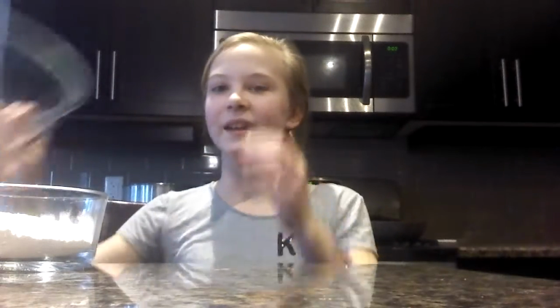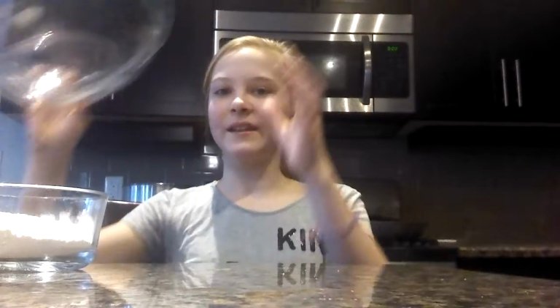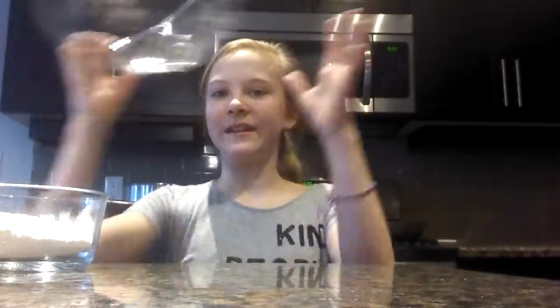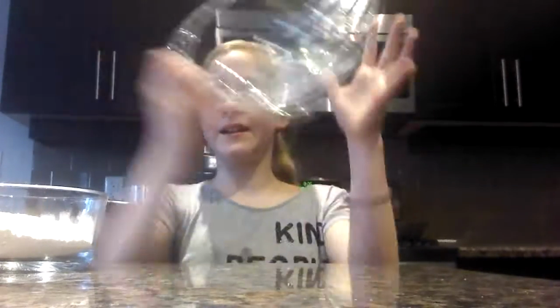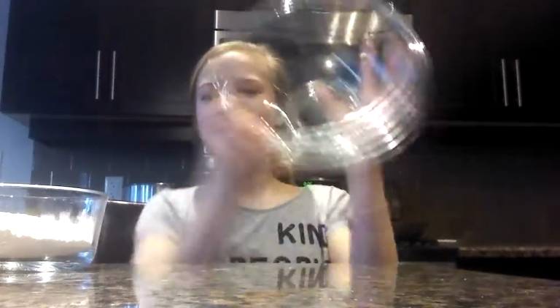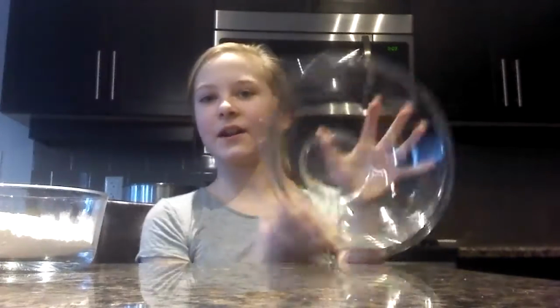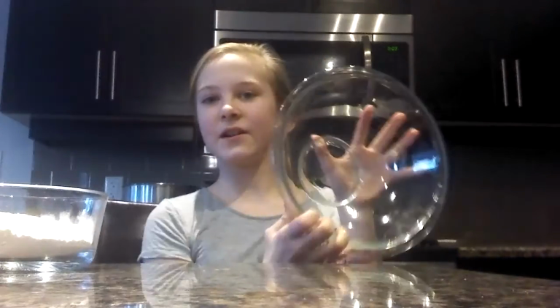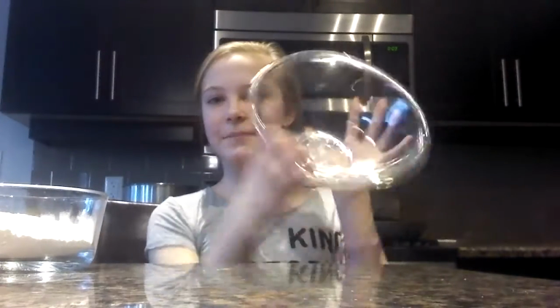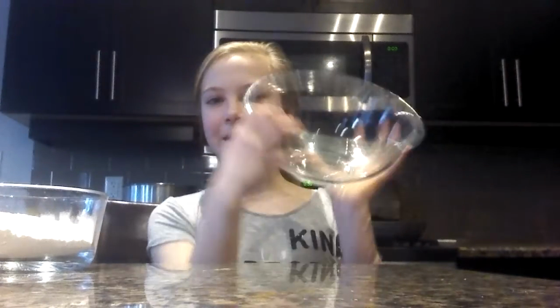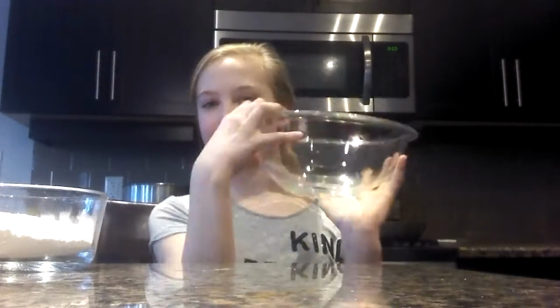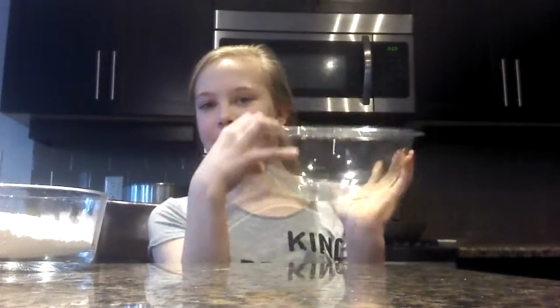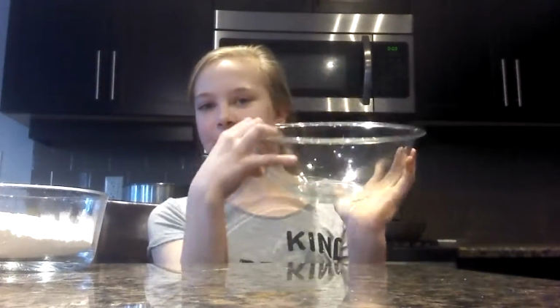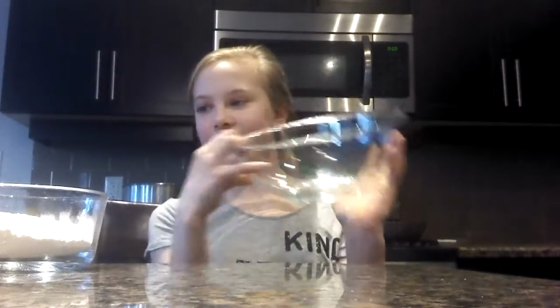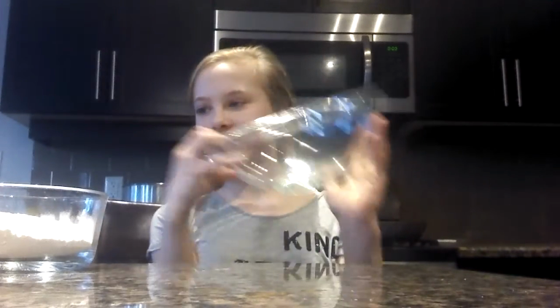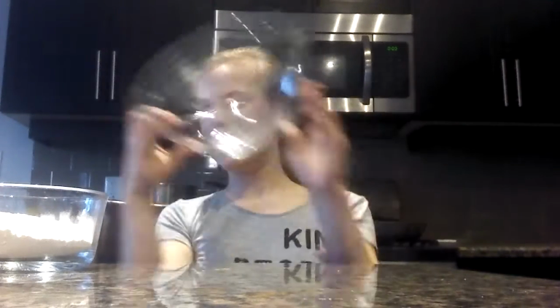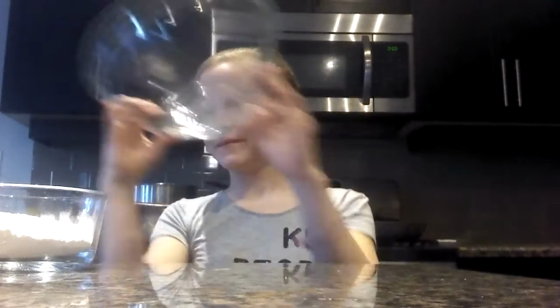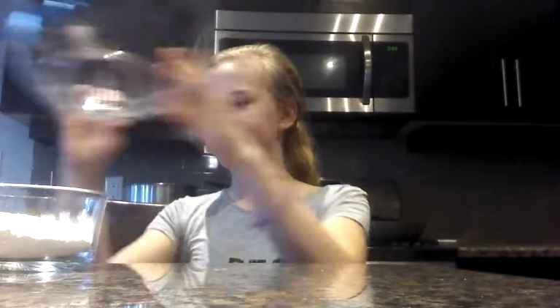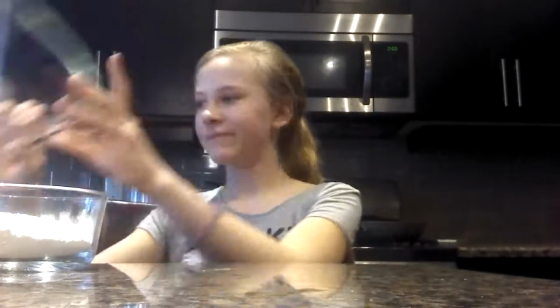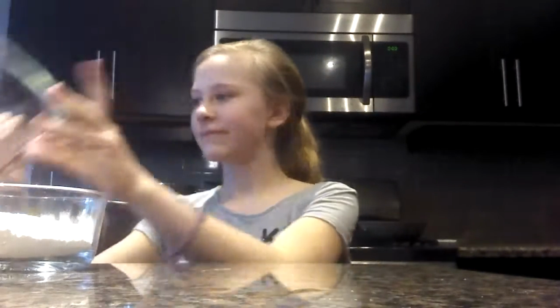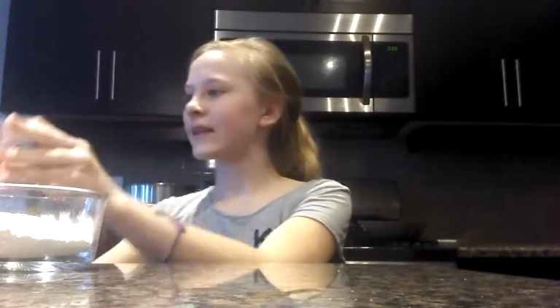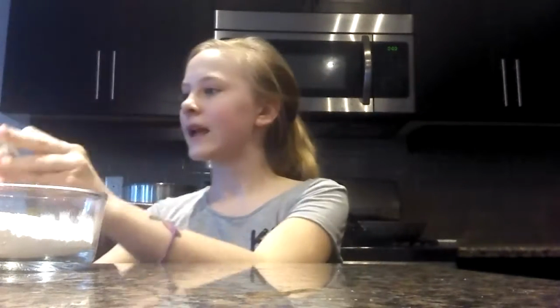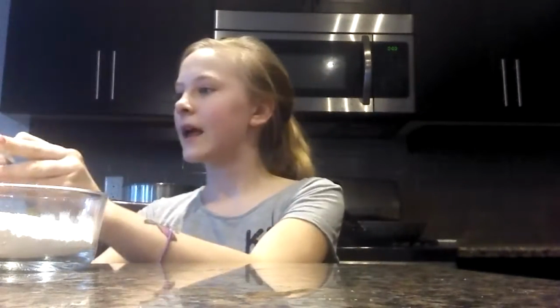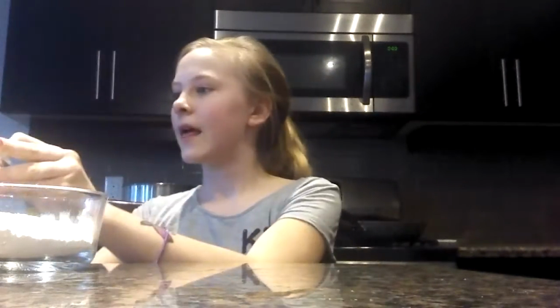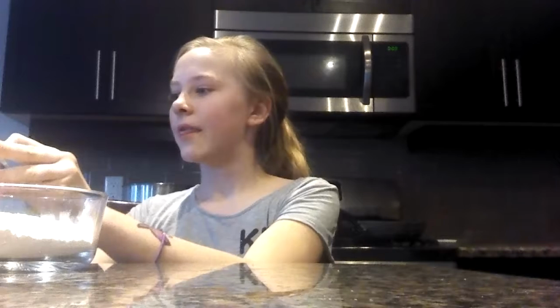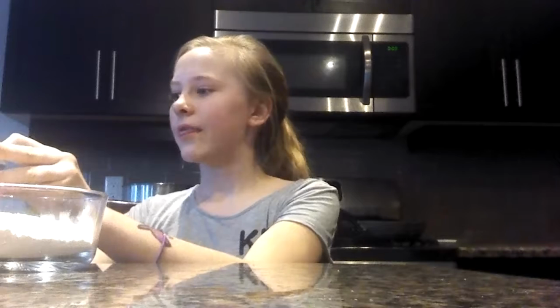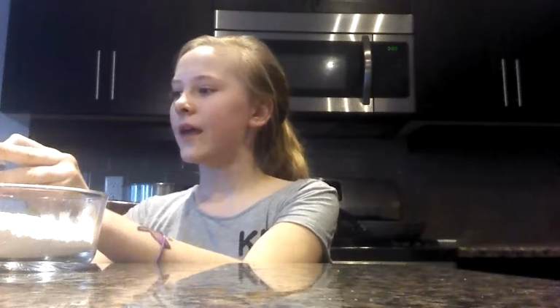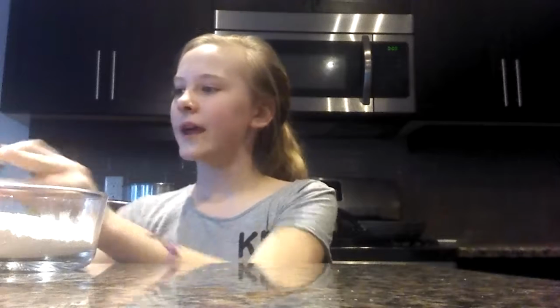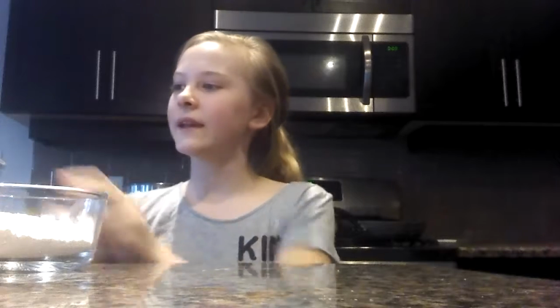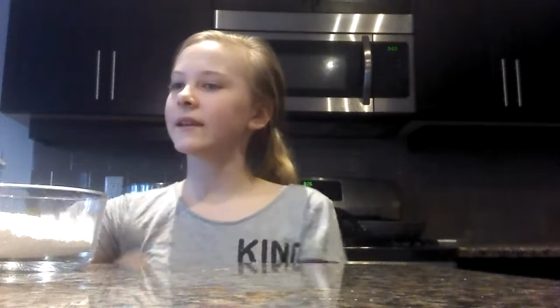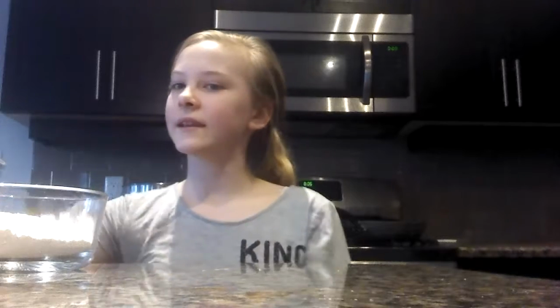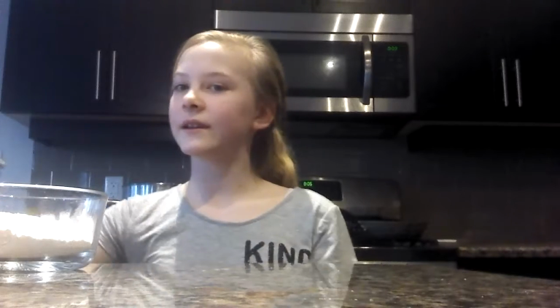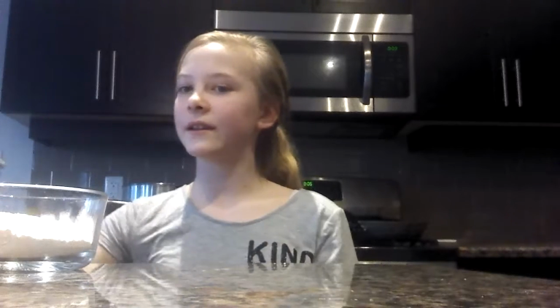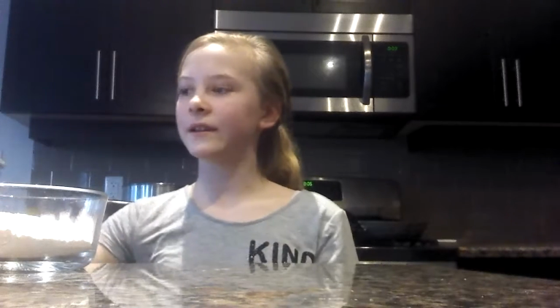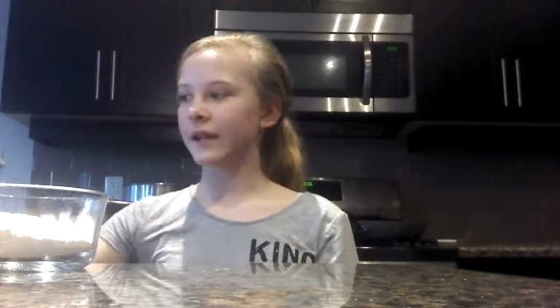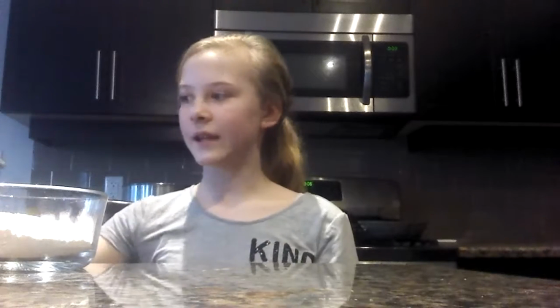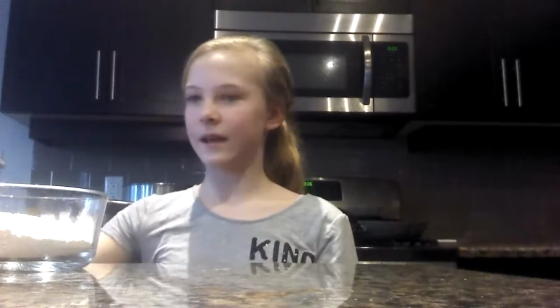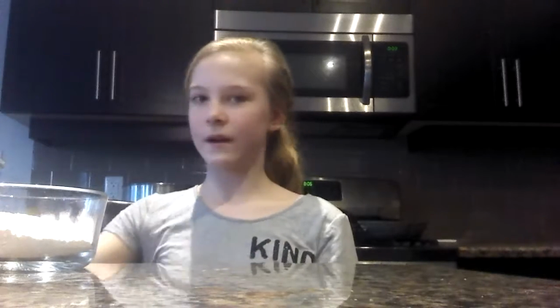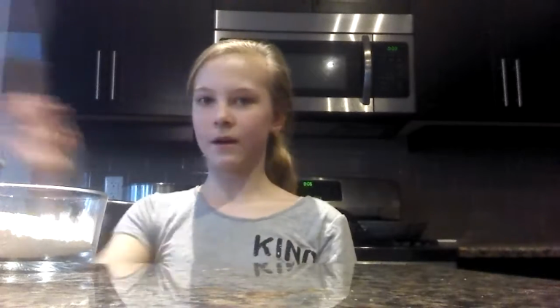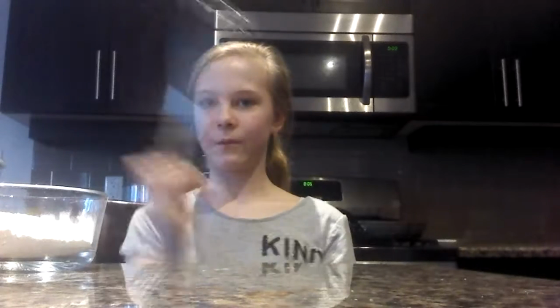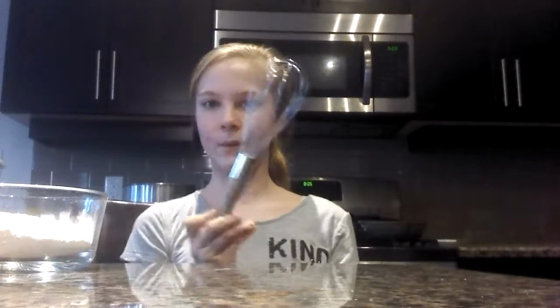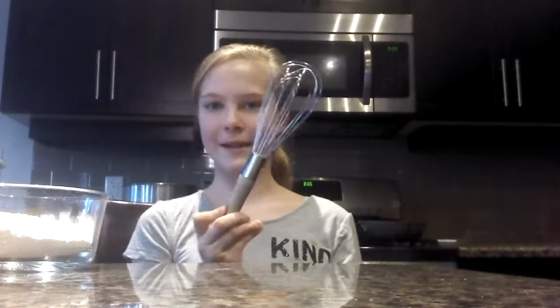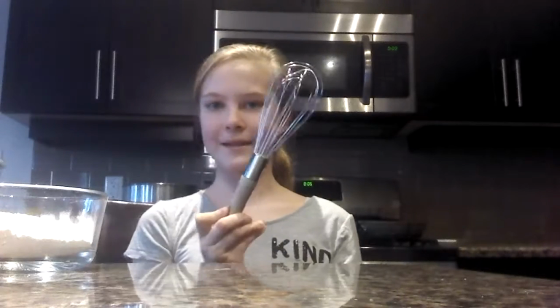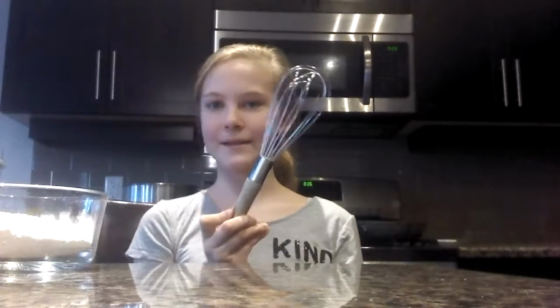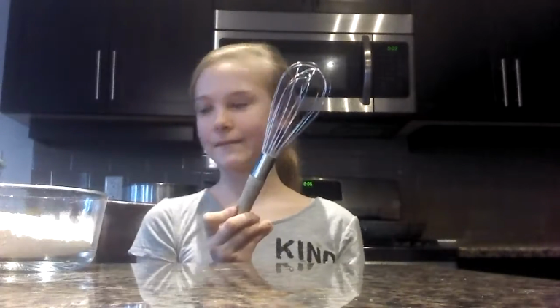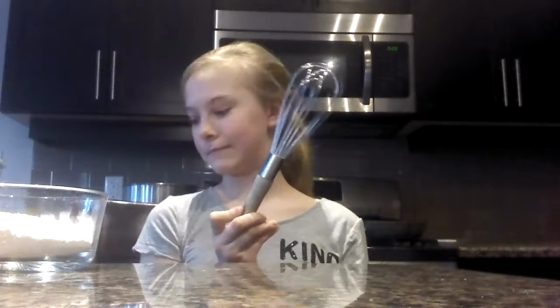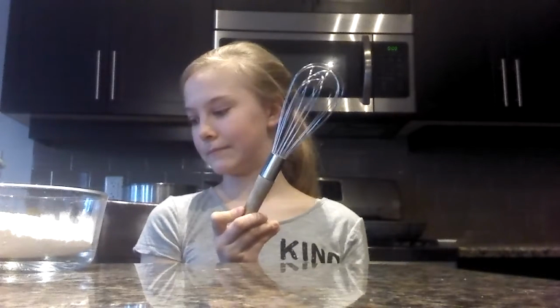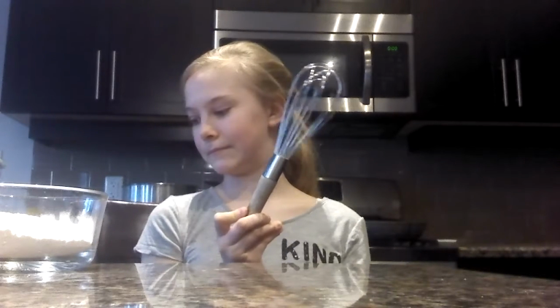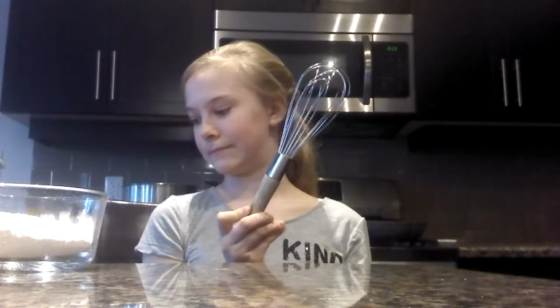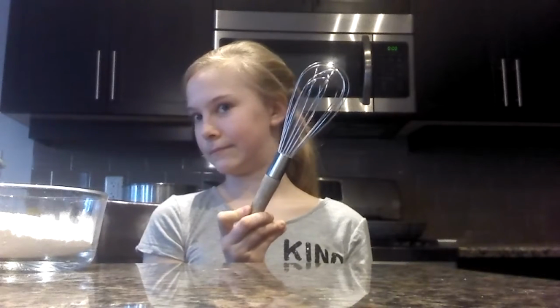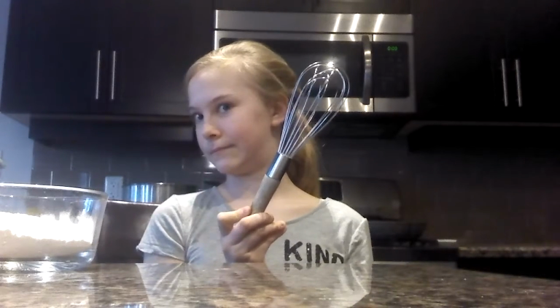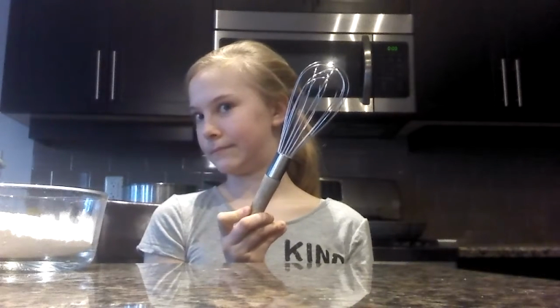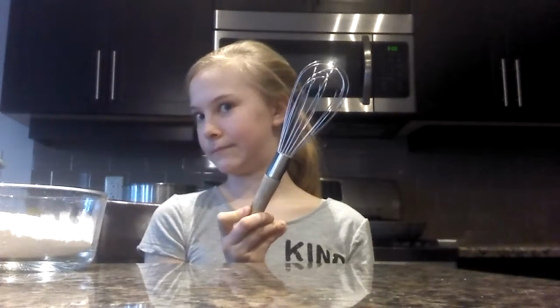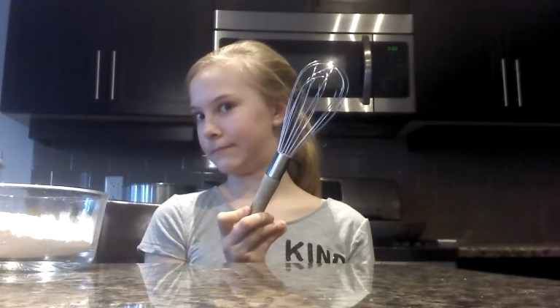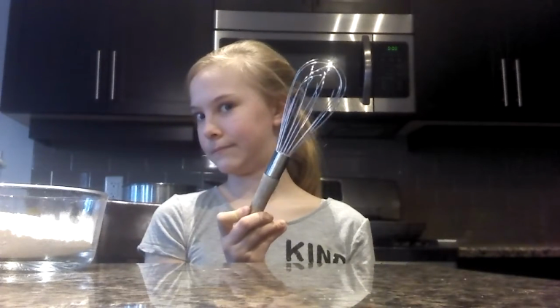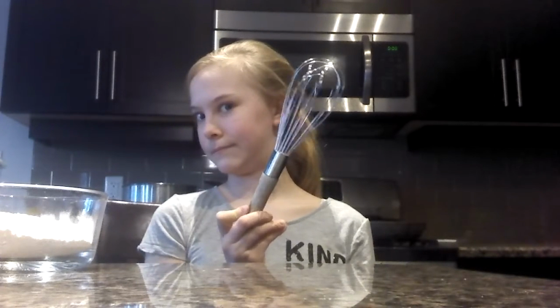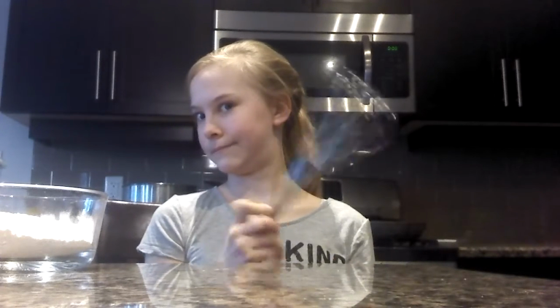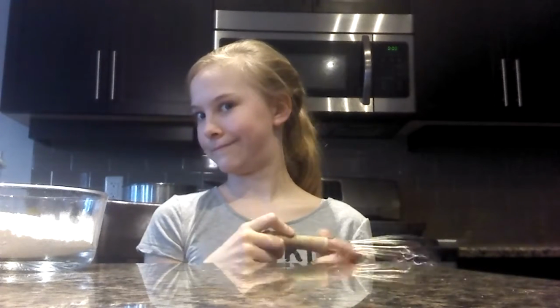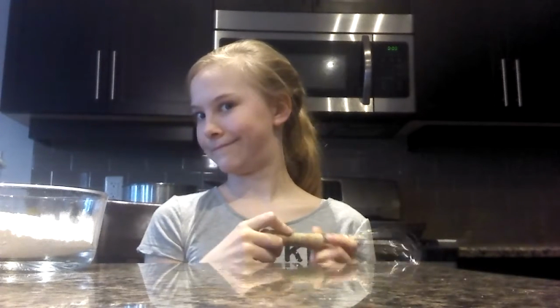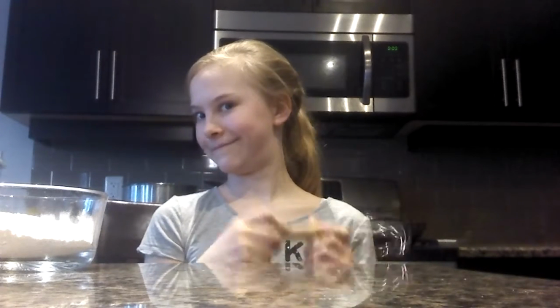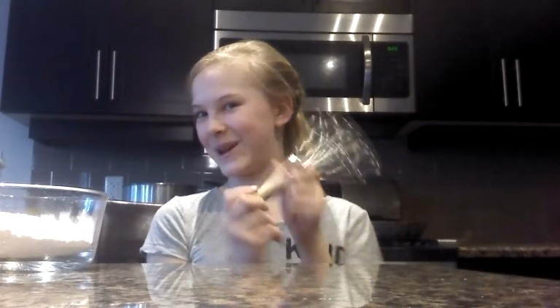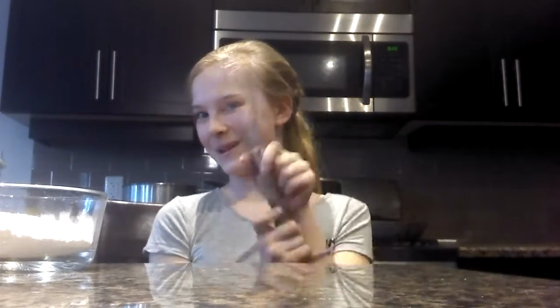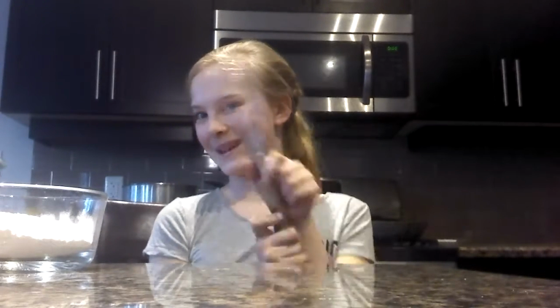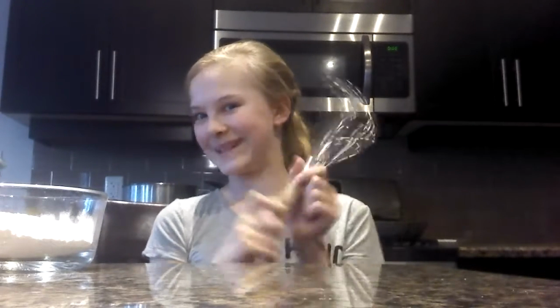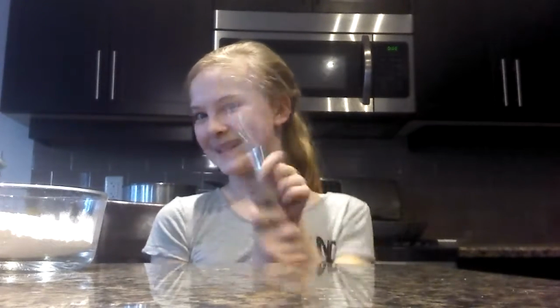You'll need a large mixing bowl and a whisk.